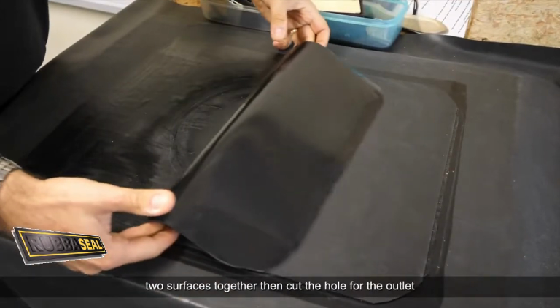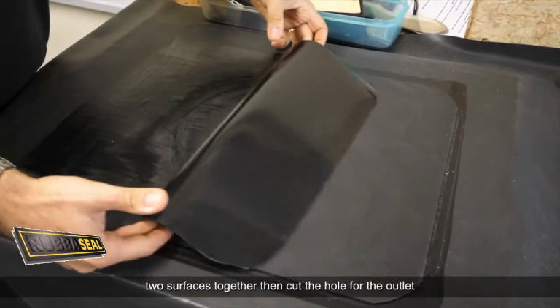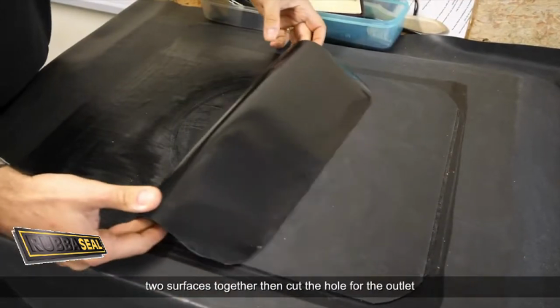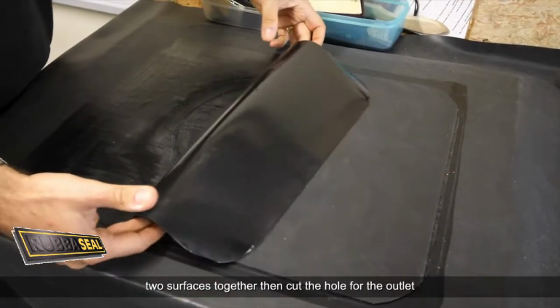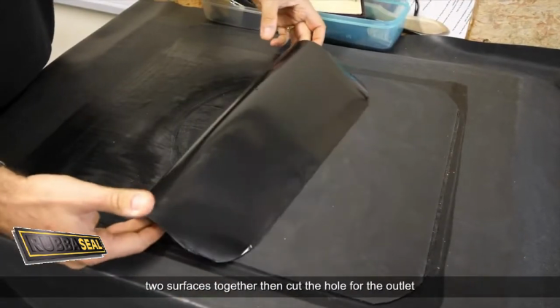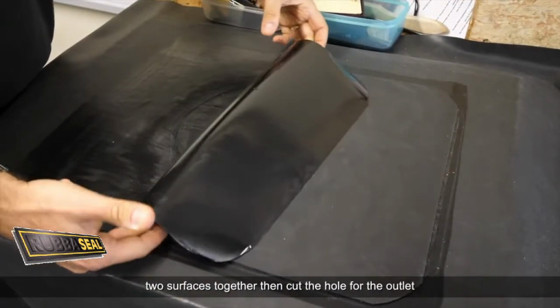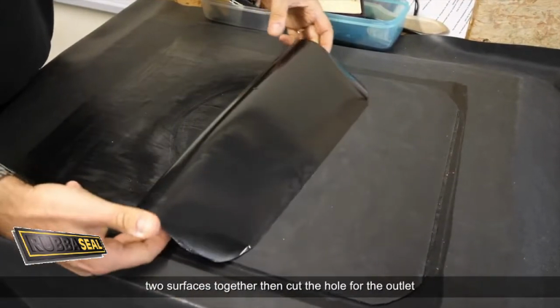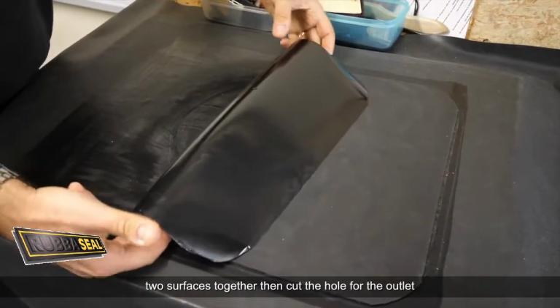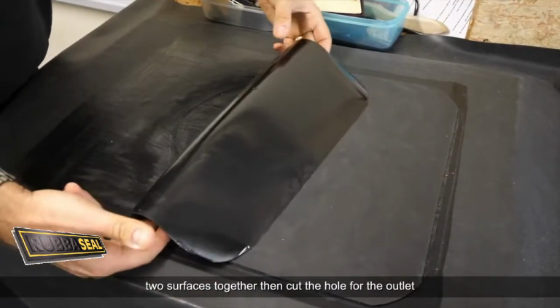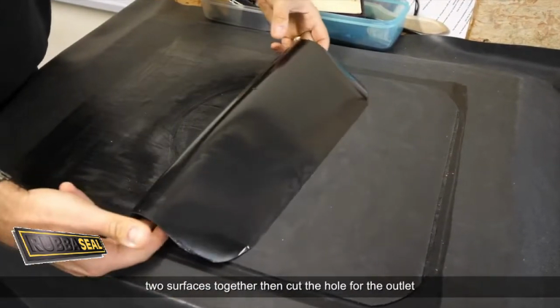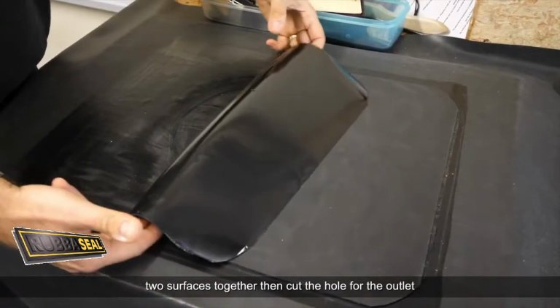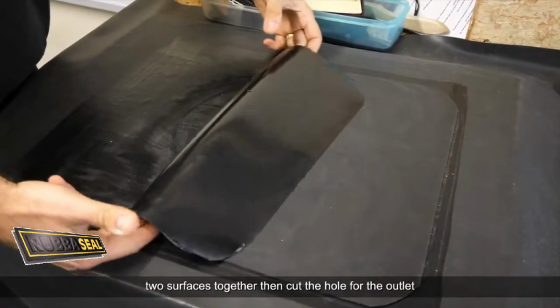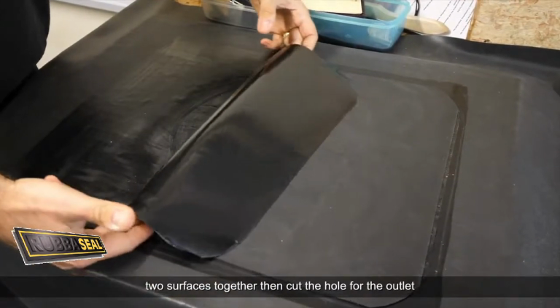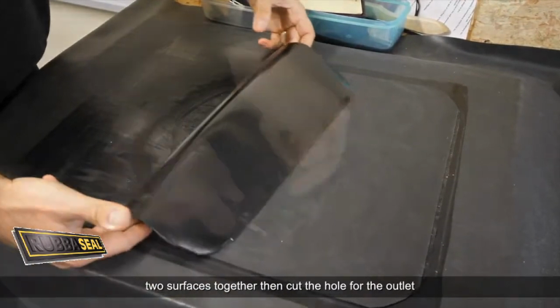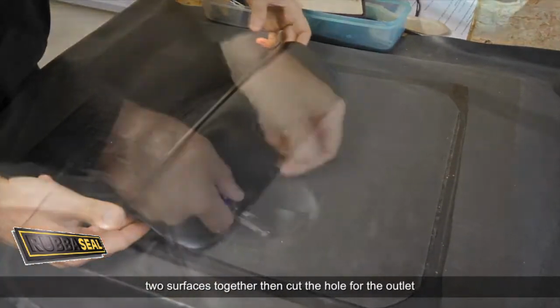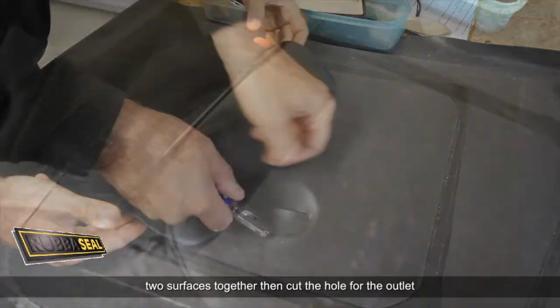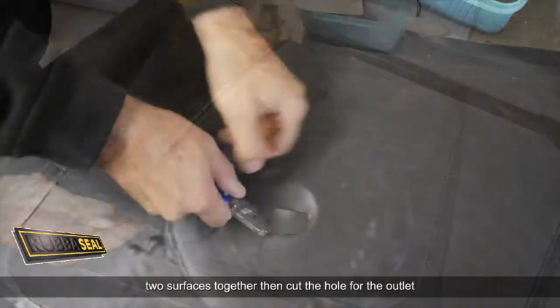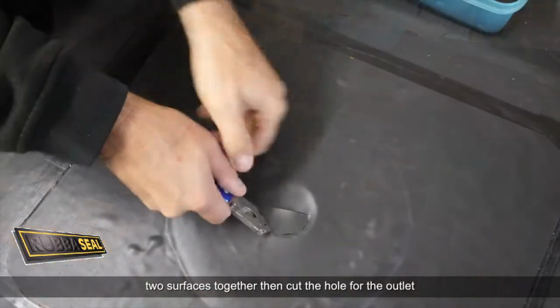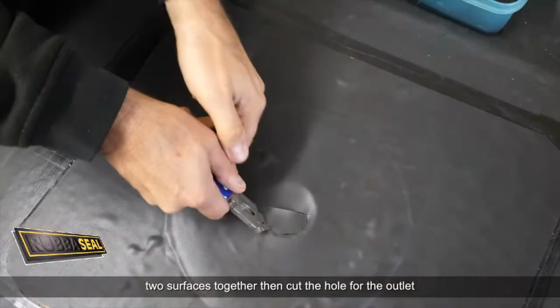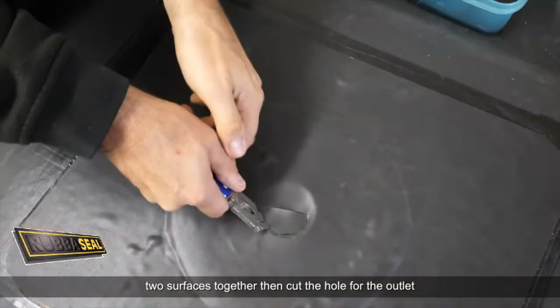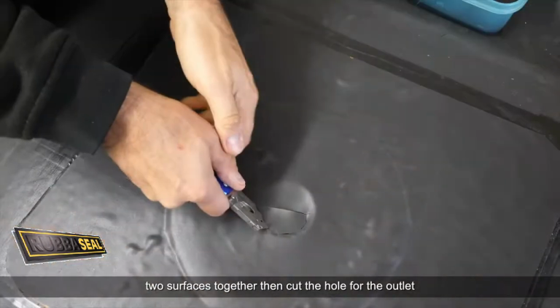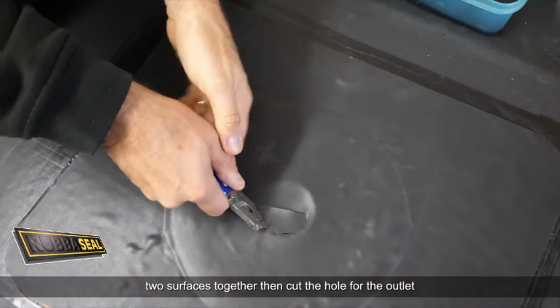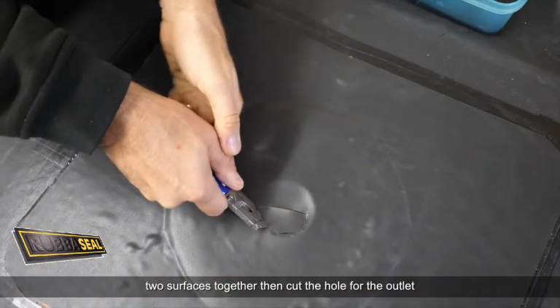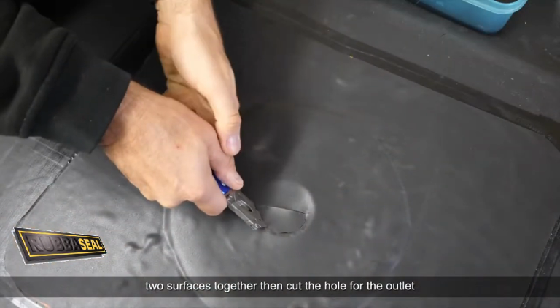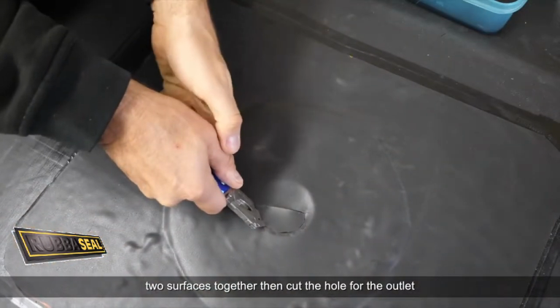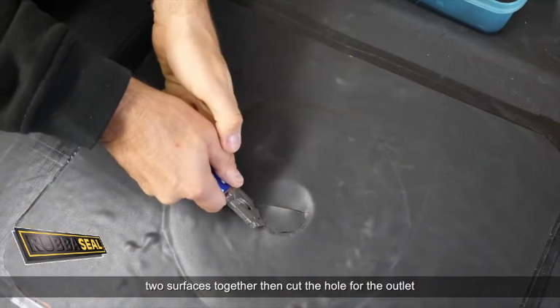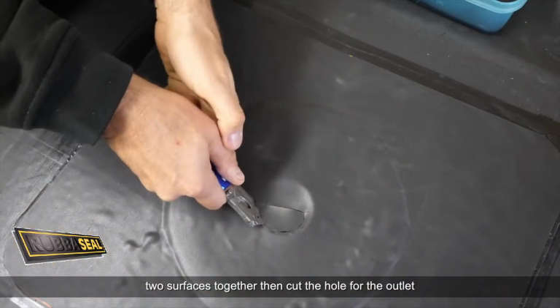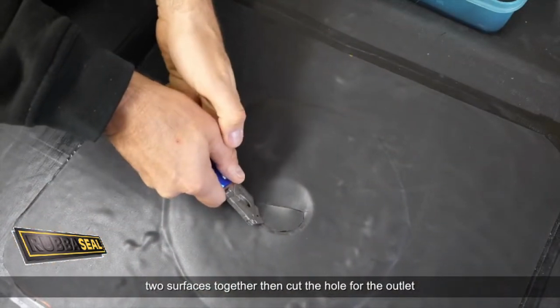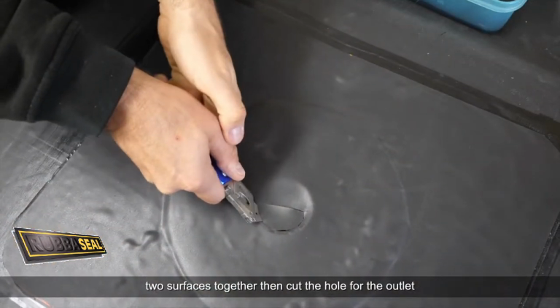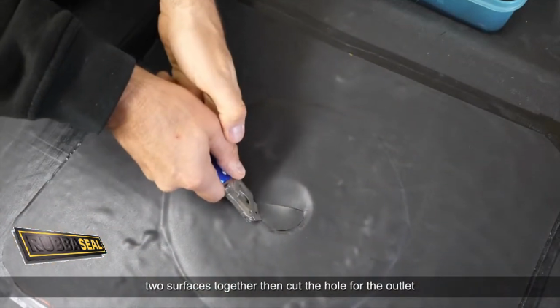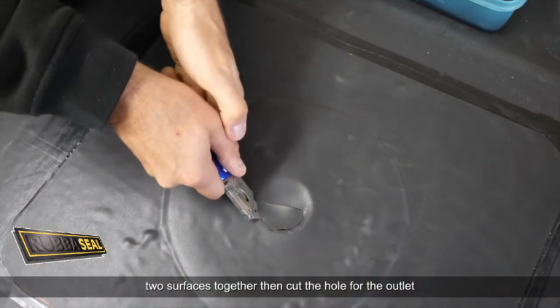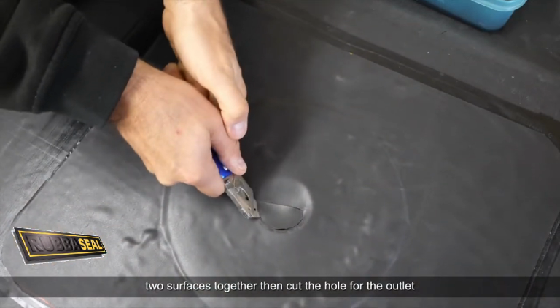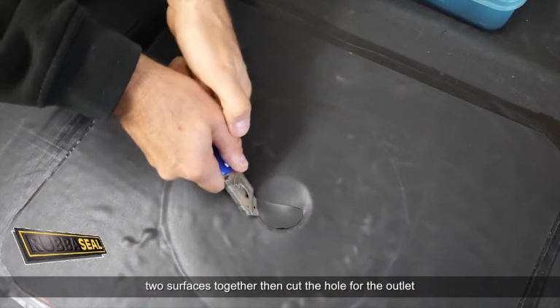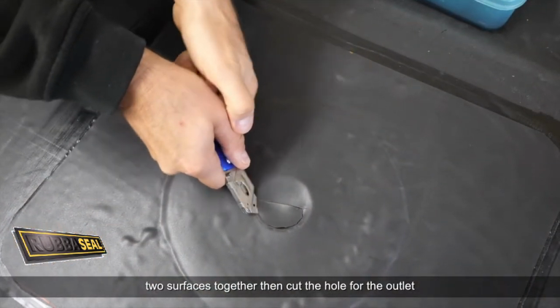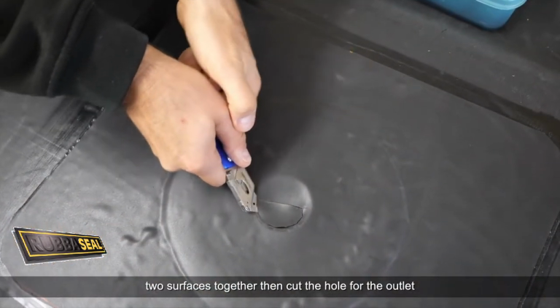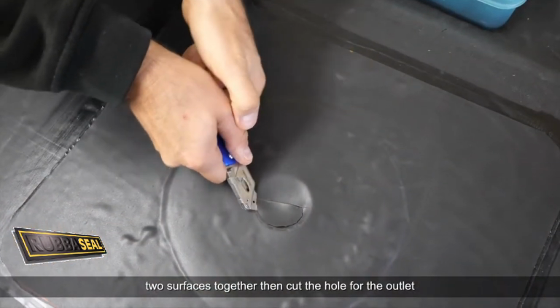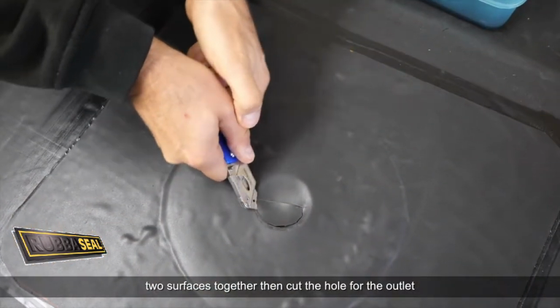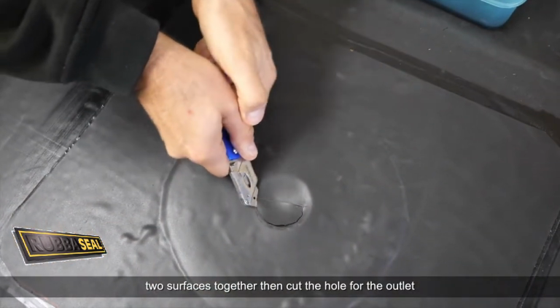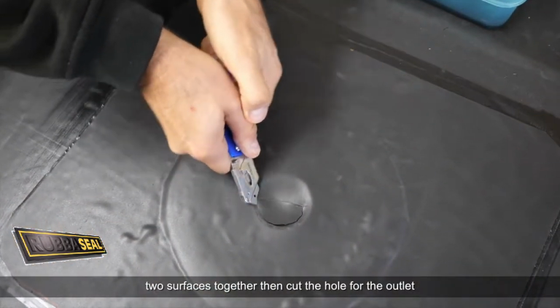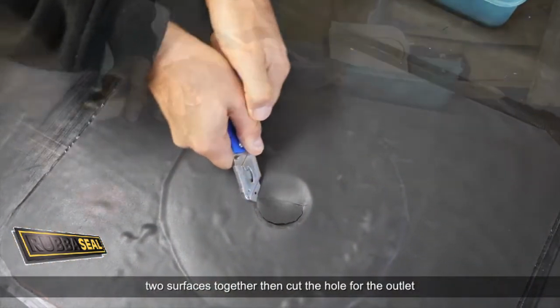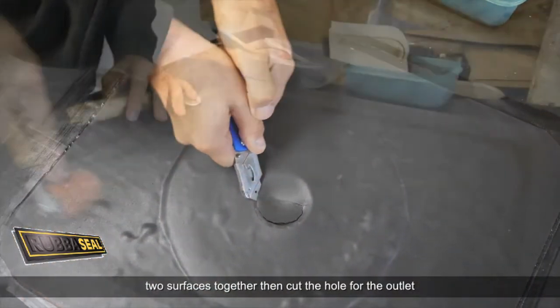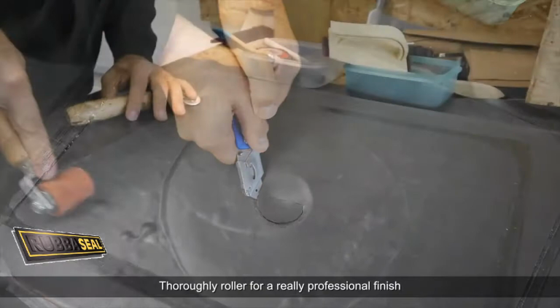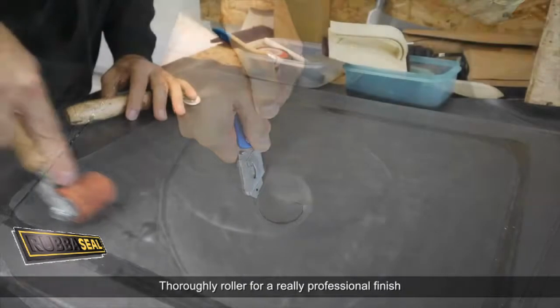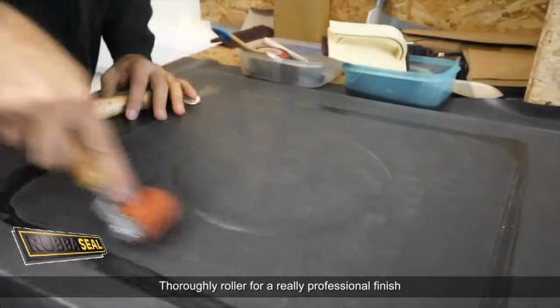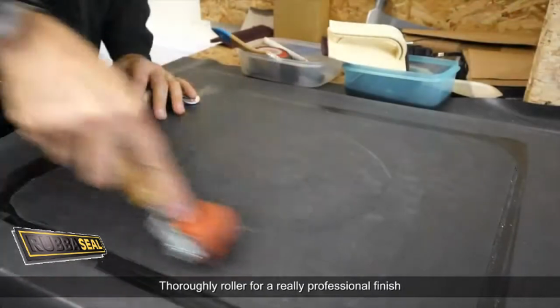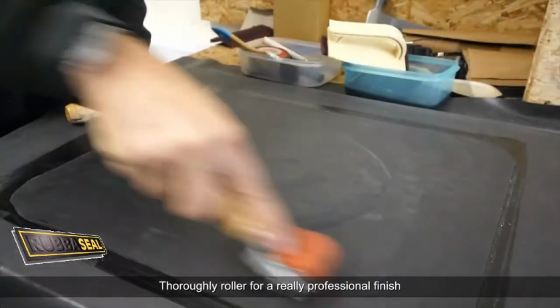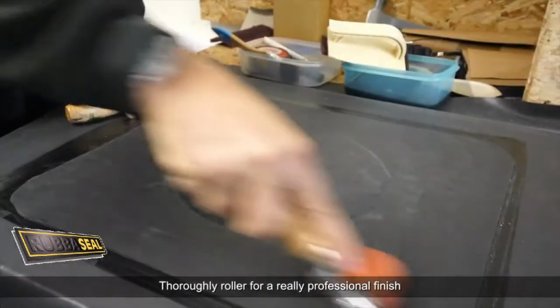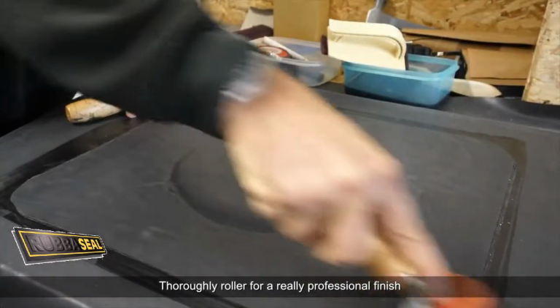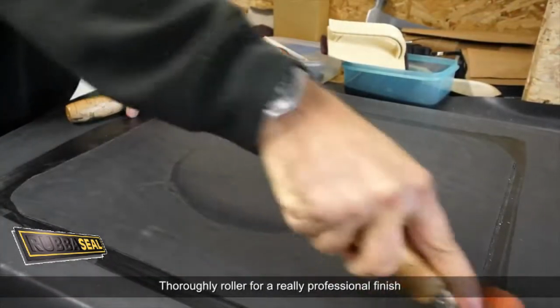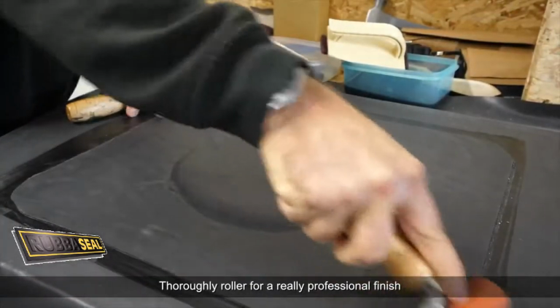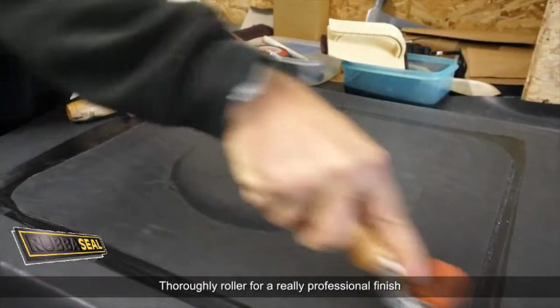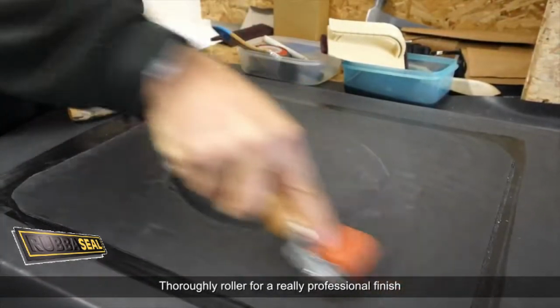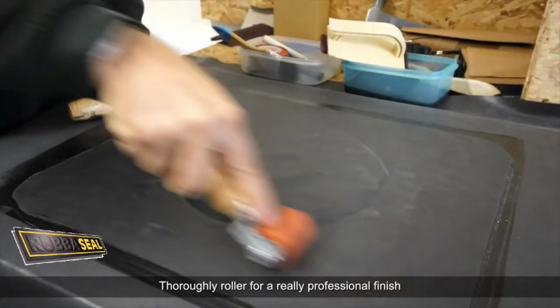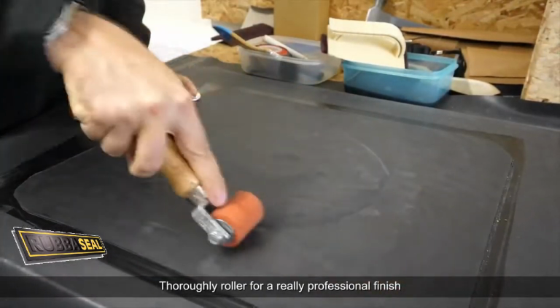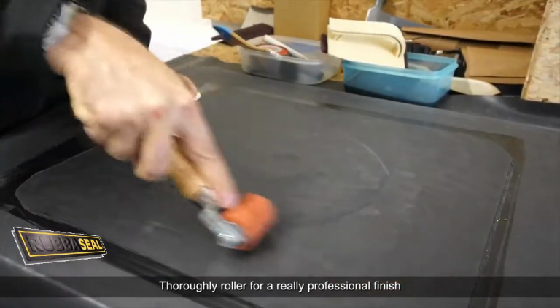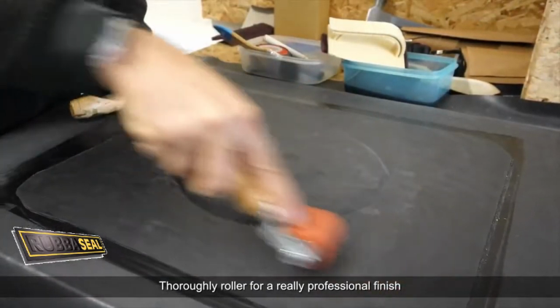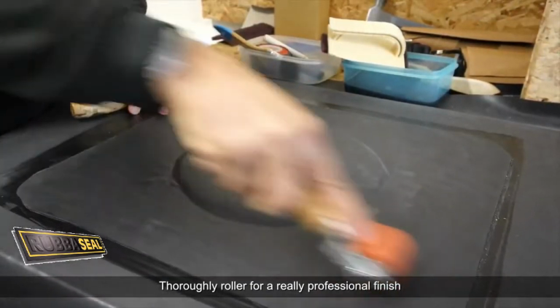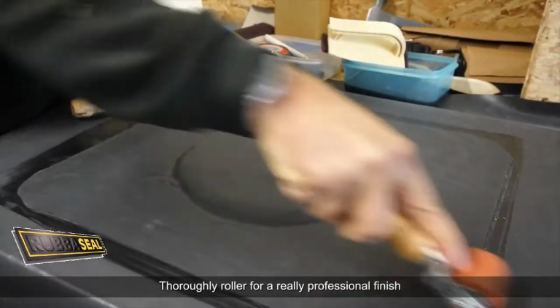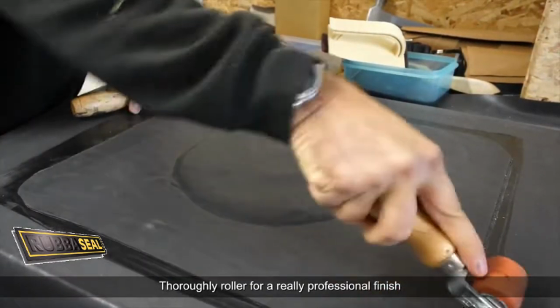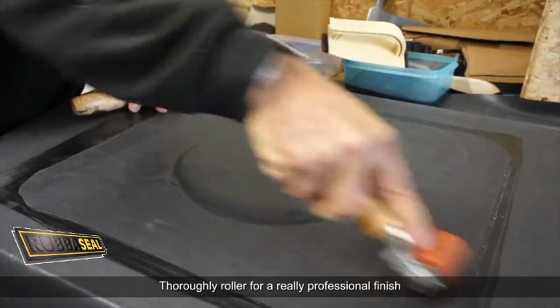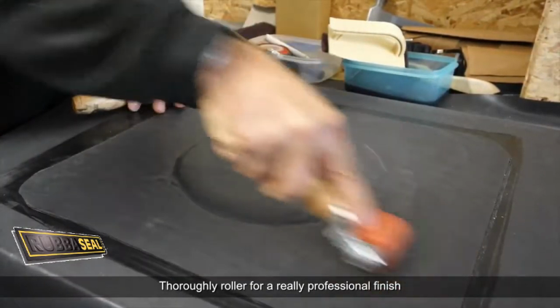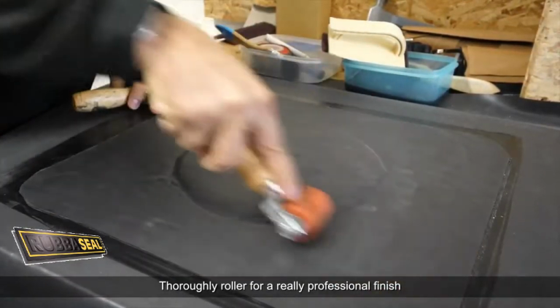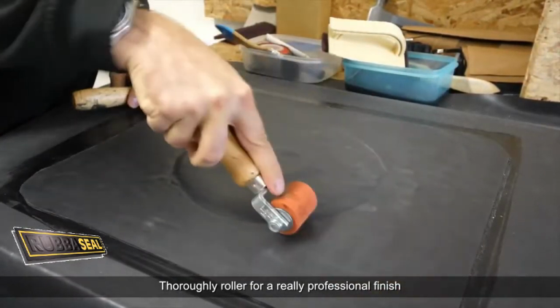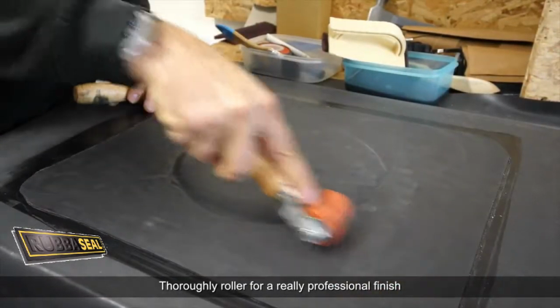Then cut the hole for the outlet and thoroughly roller for a really professional finish.